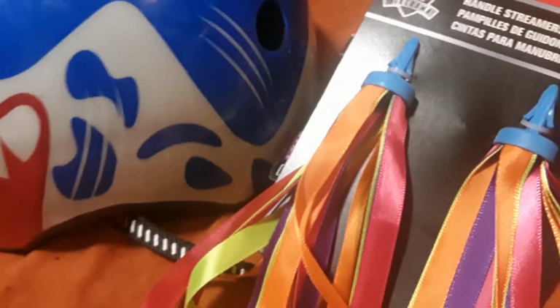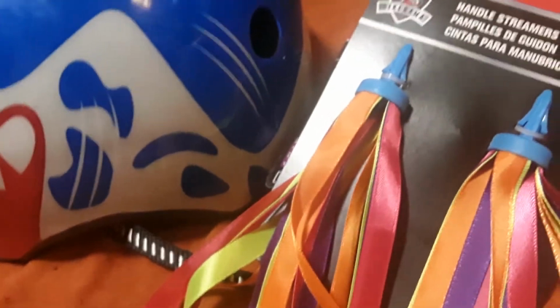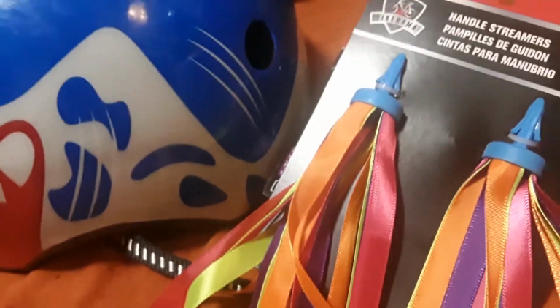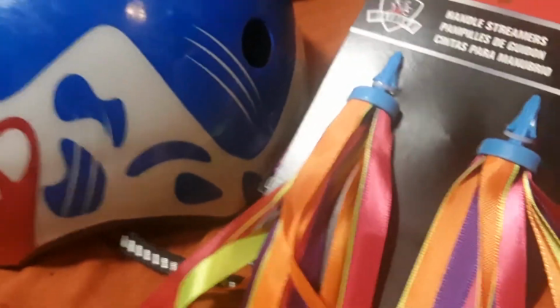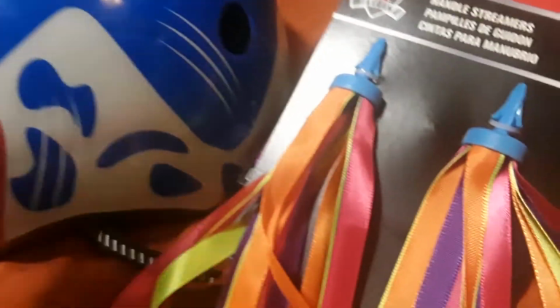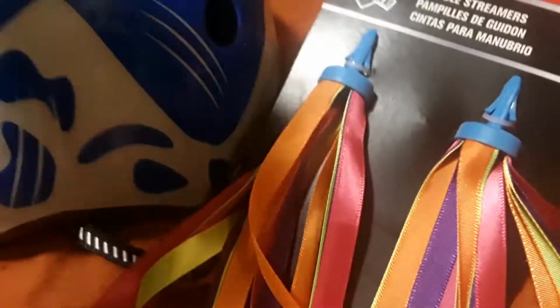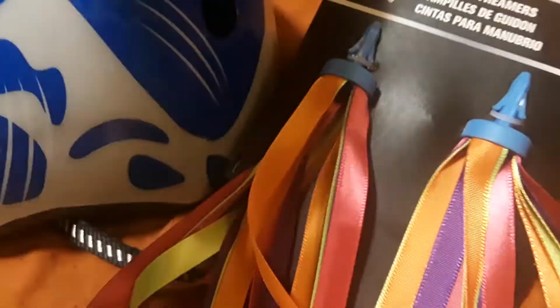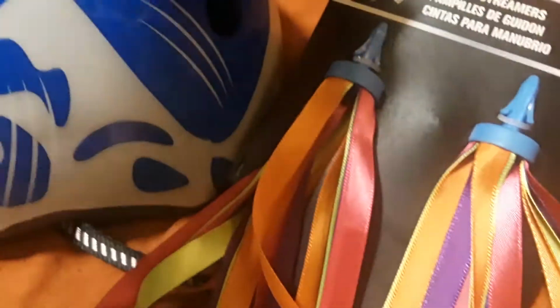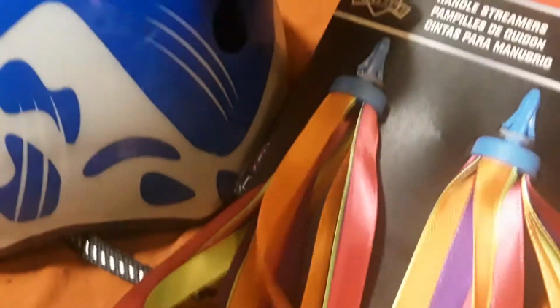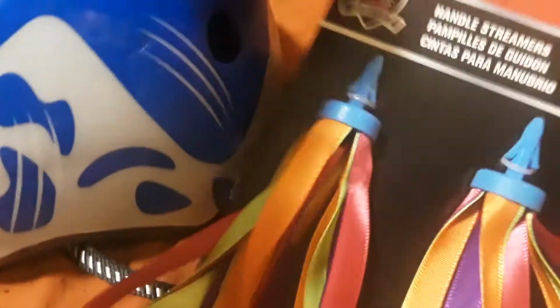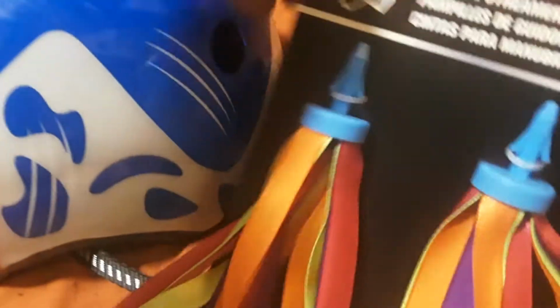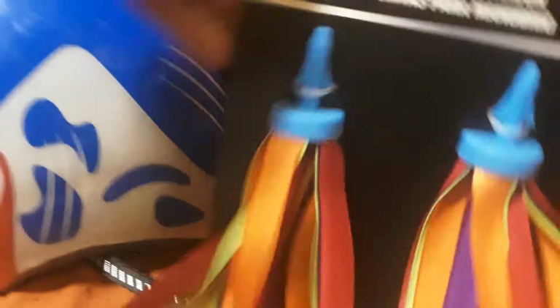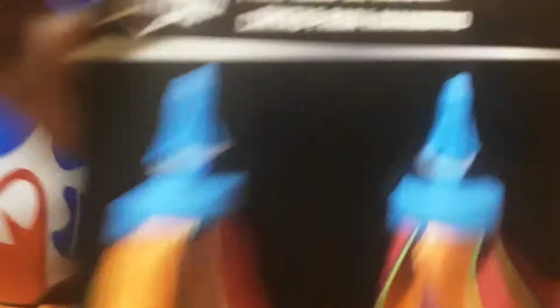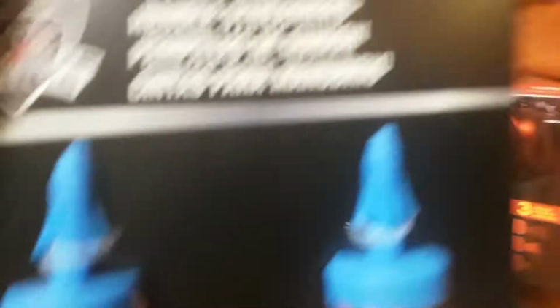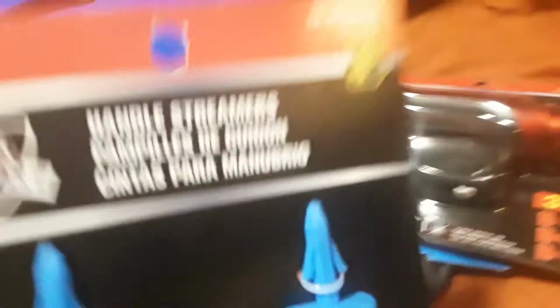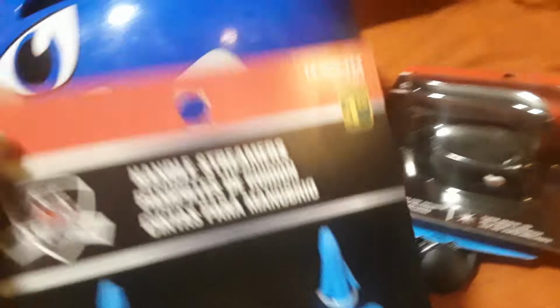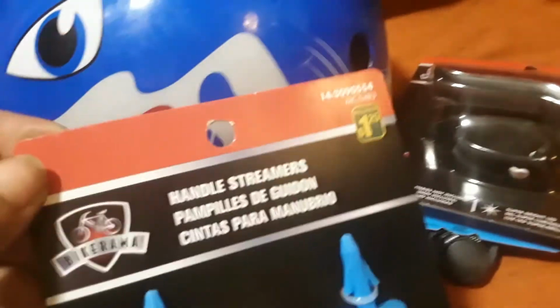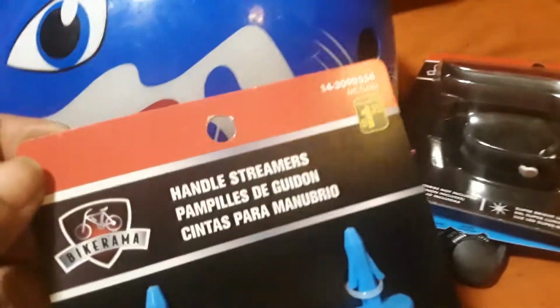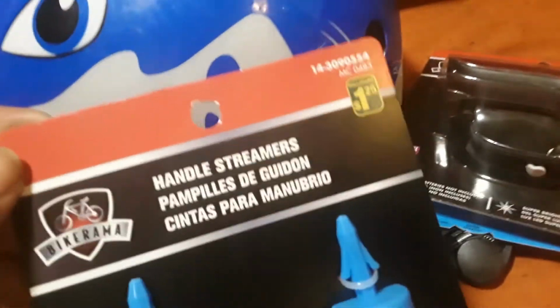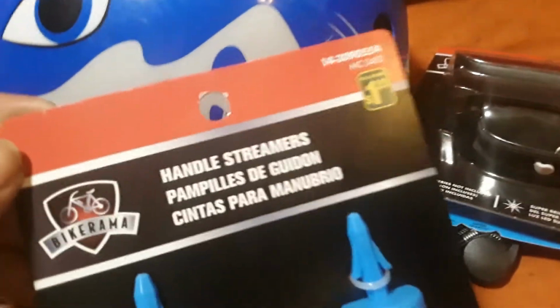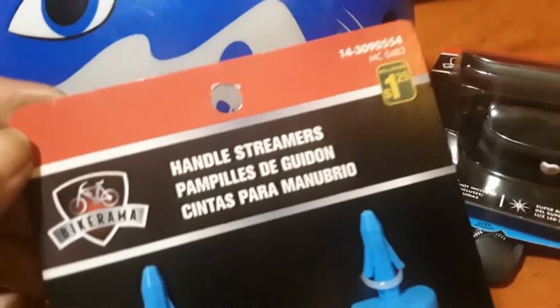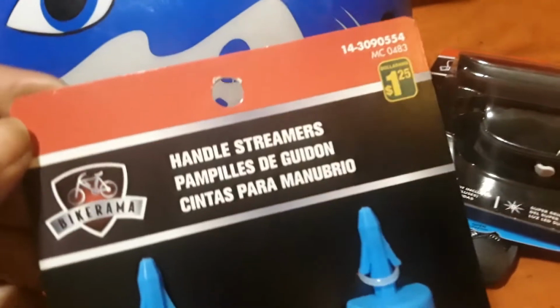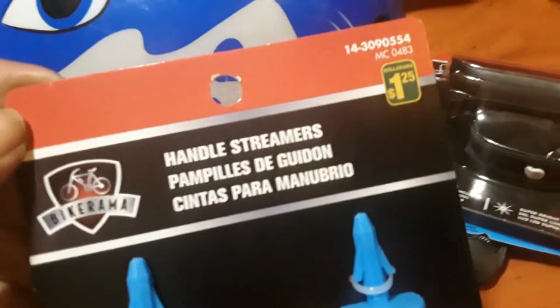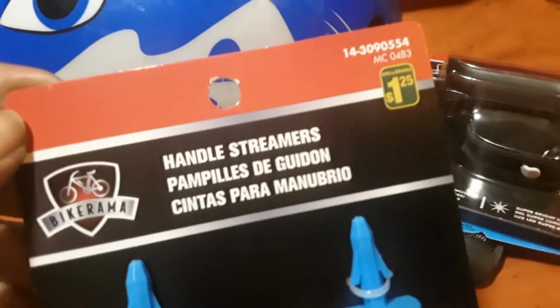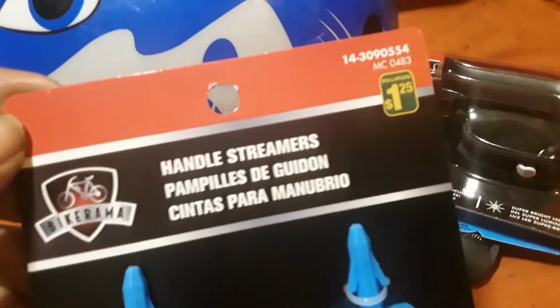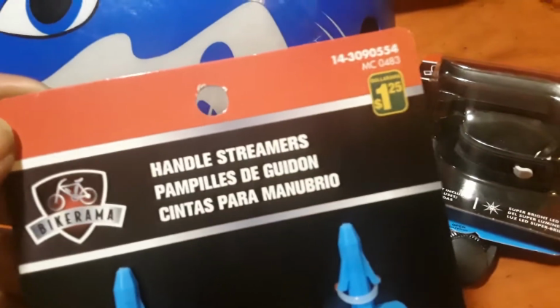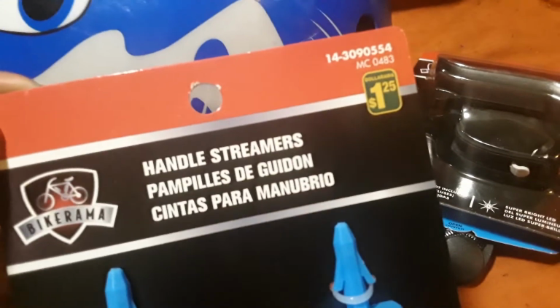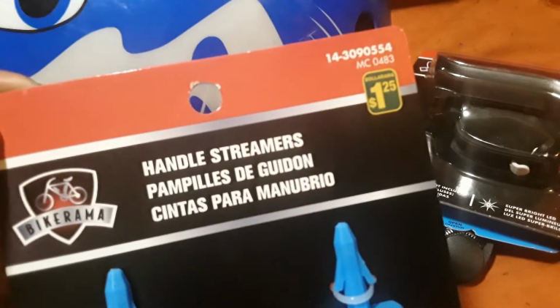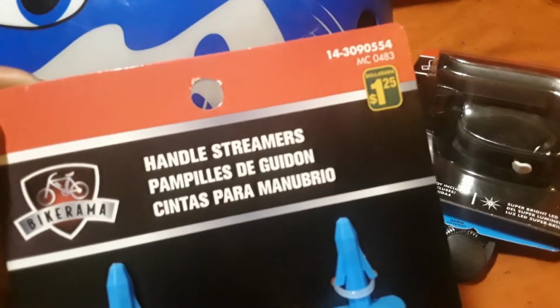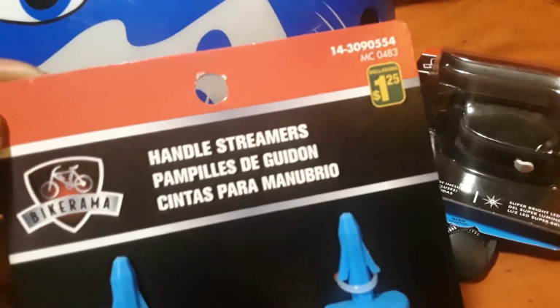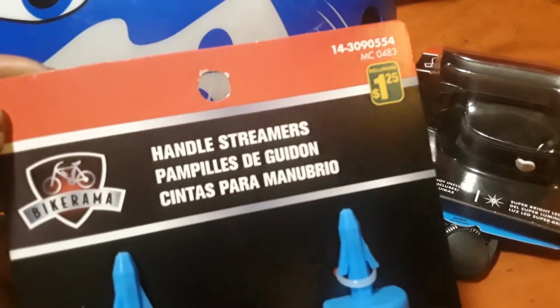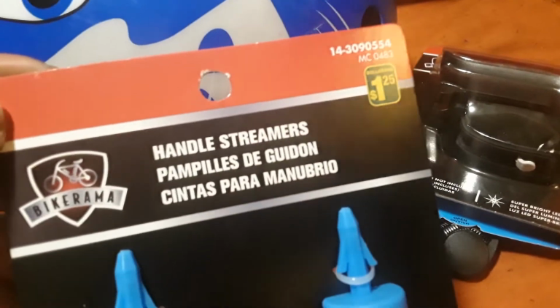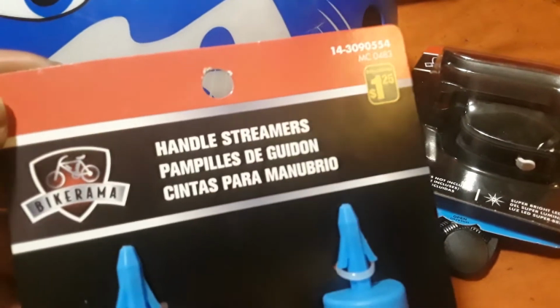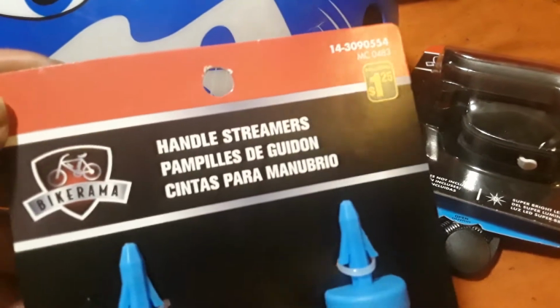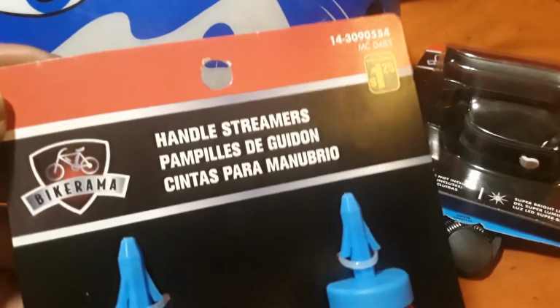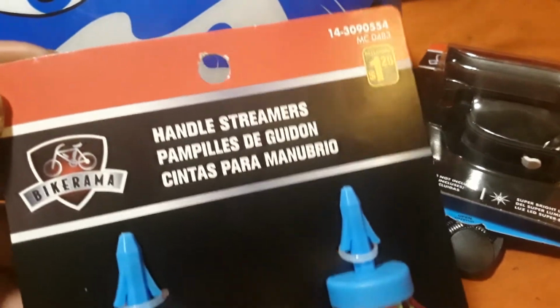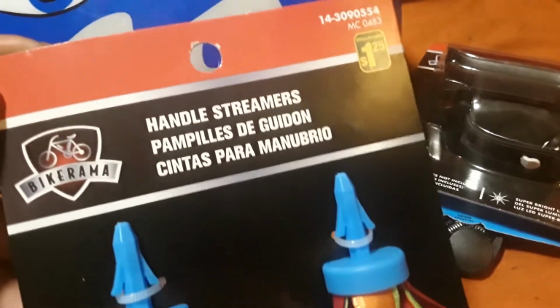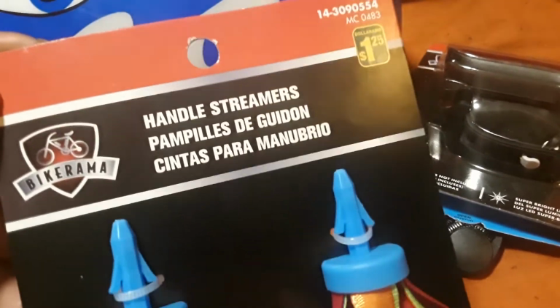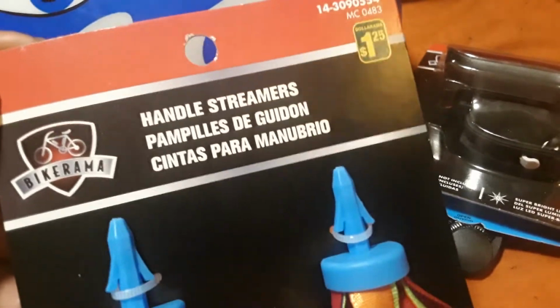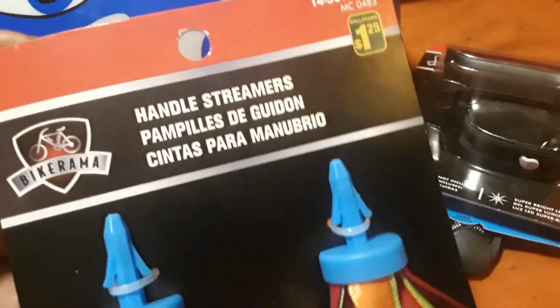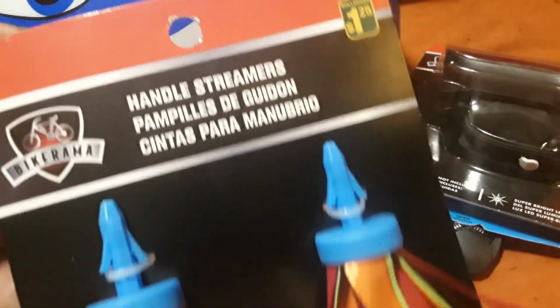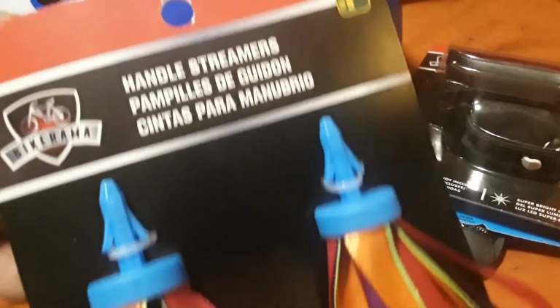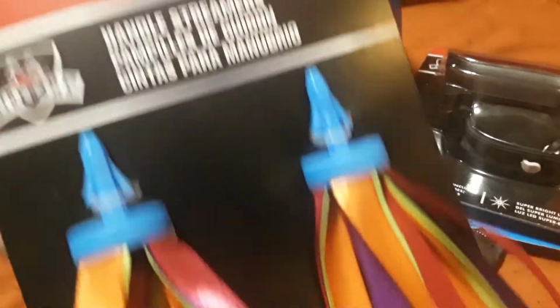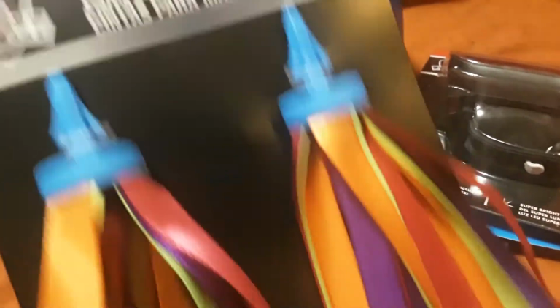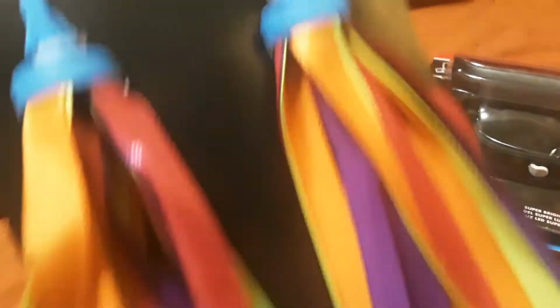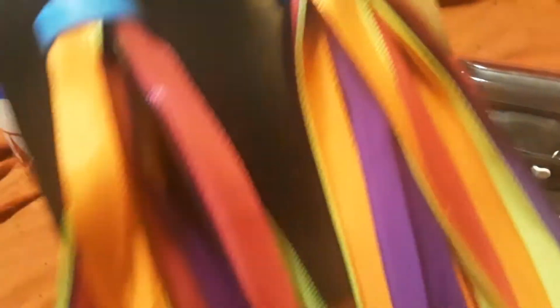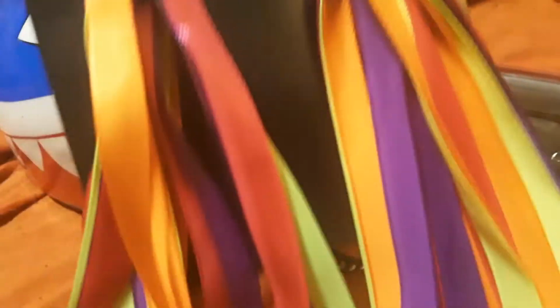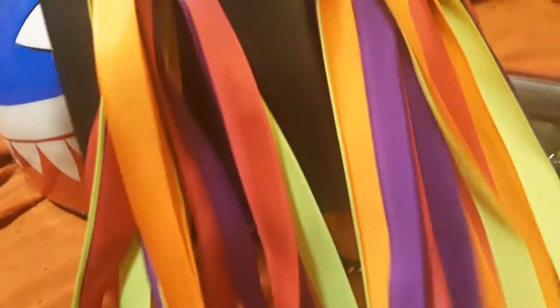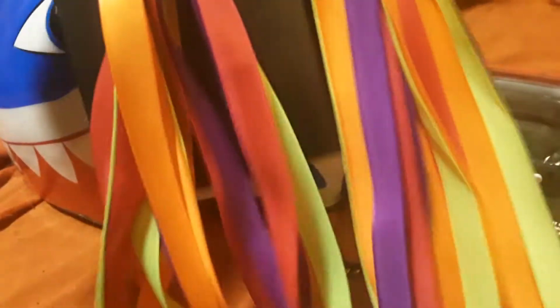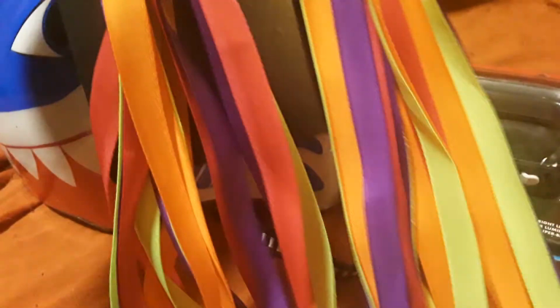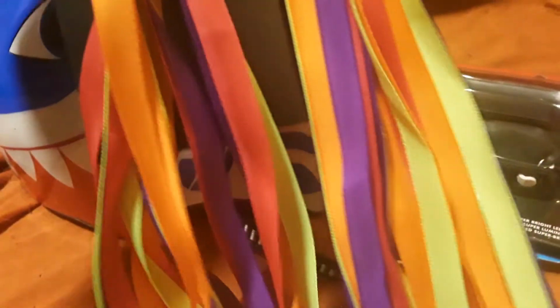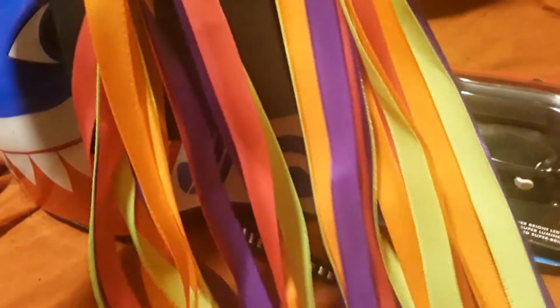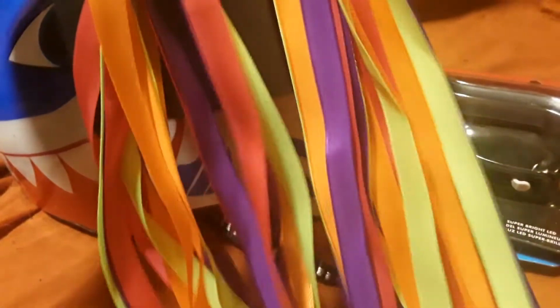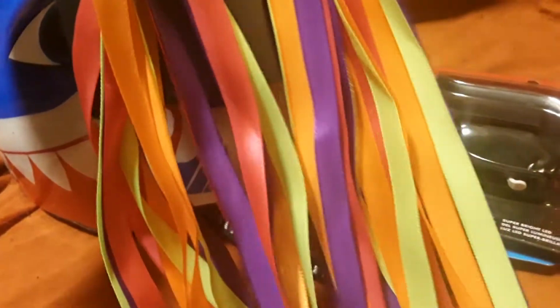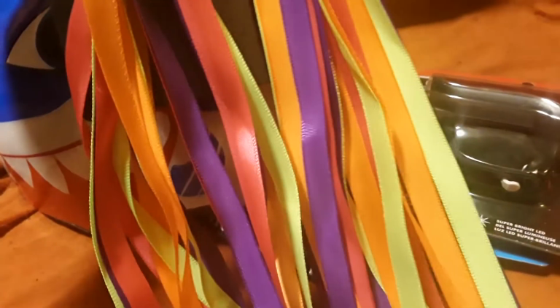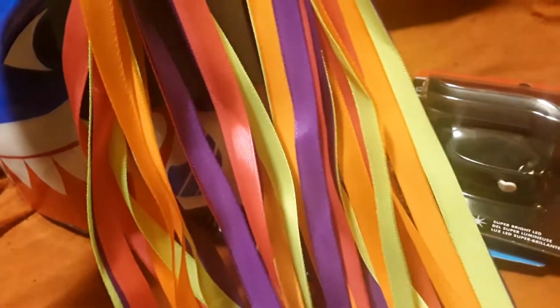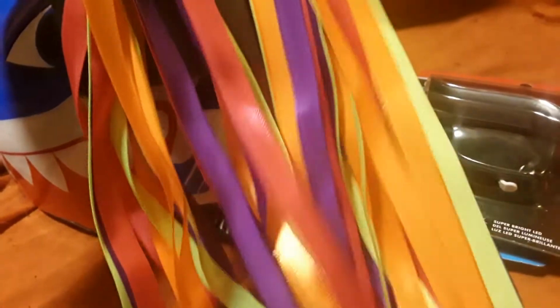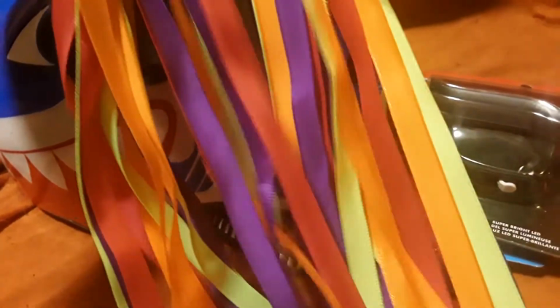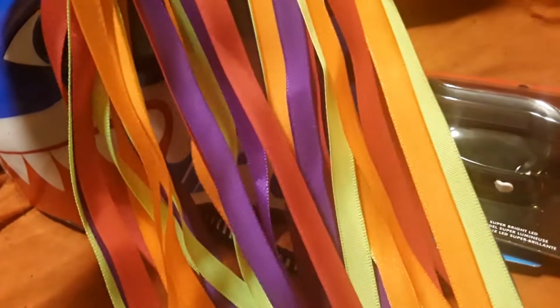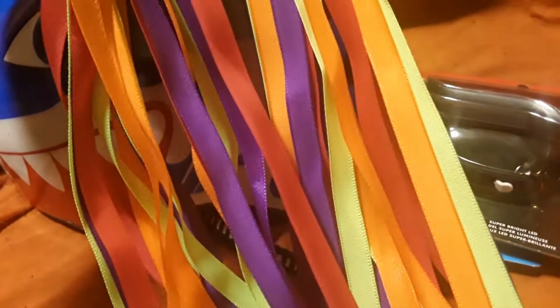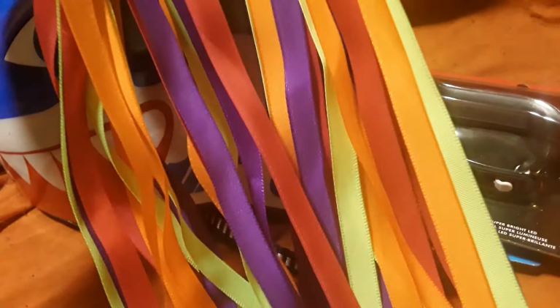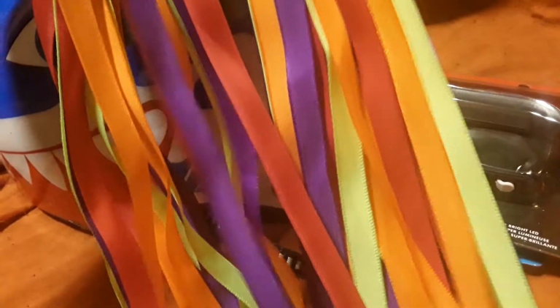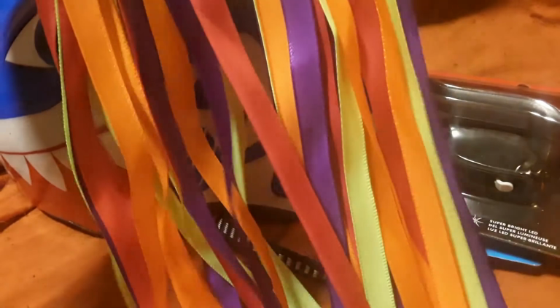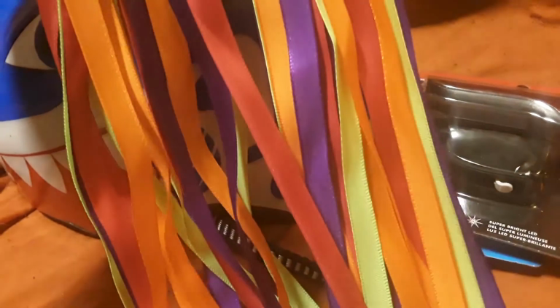And then he also found this, which is $1.25 — these are the handle streamers and he chose these cool rainbow ones.